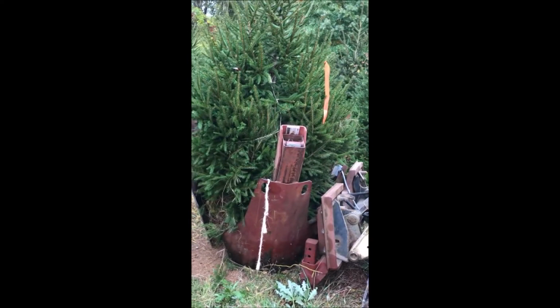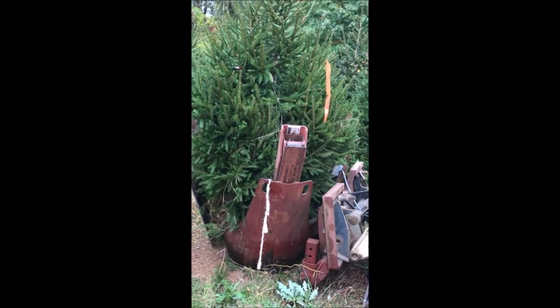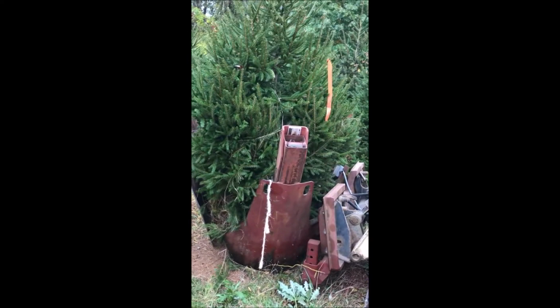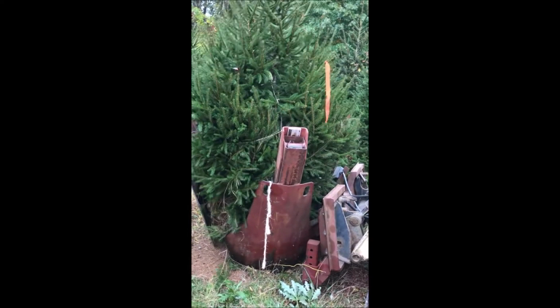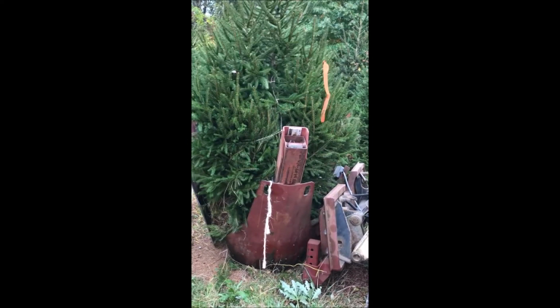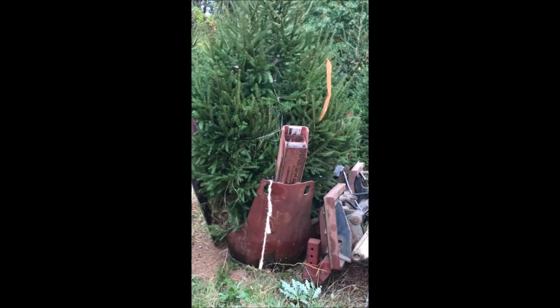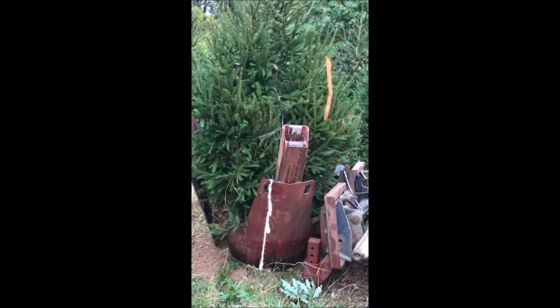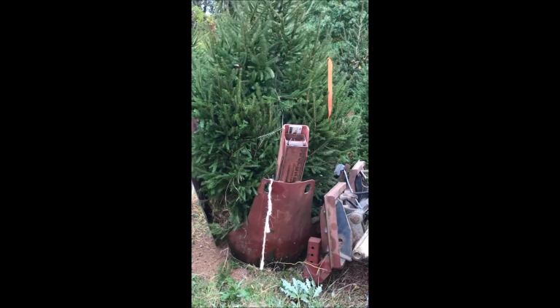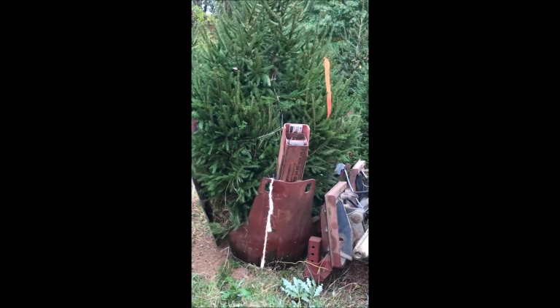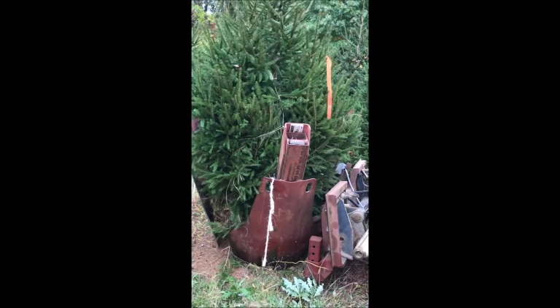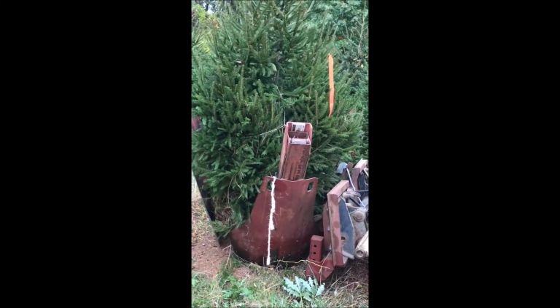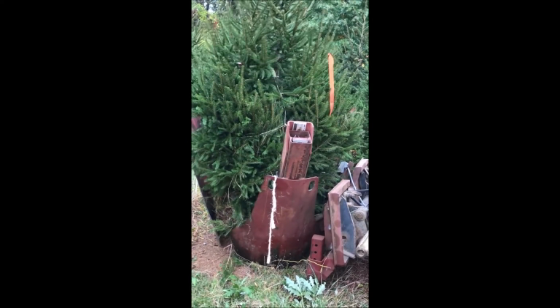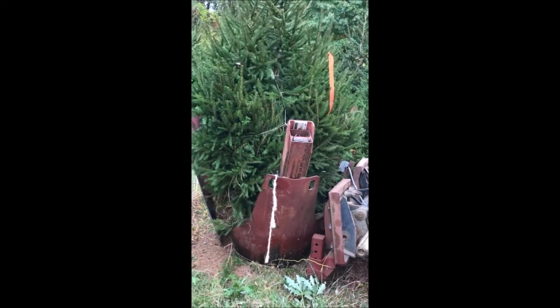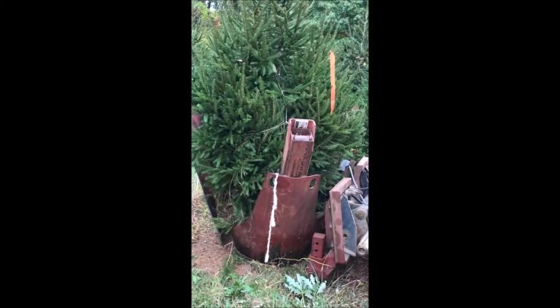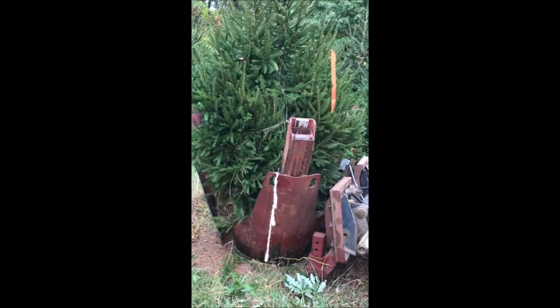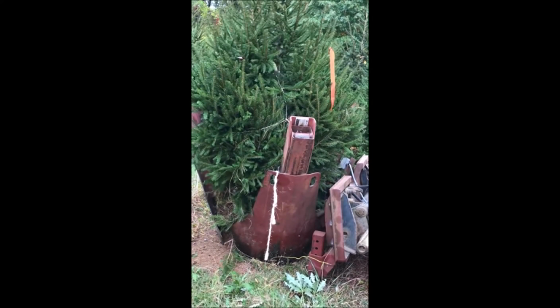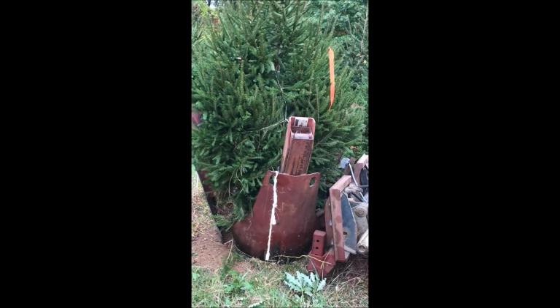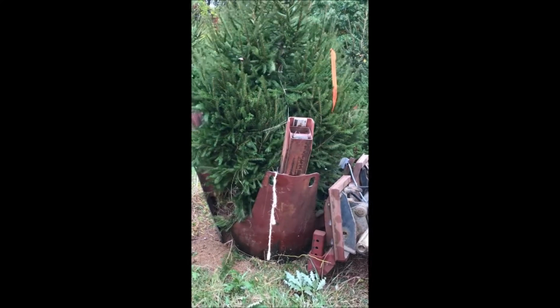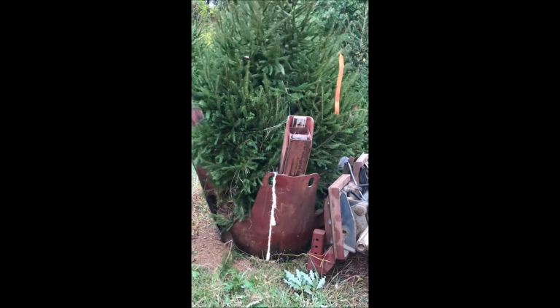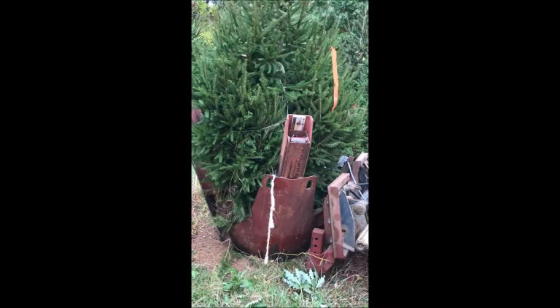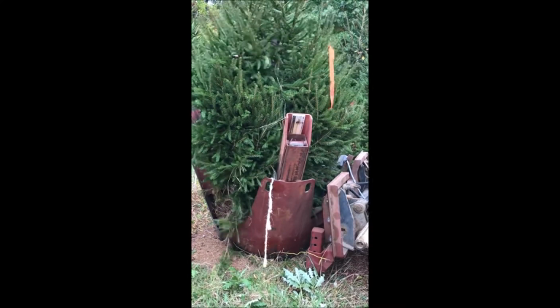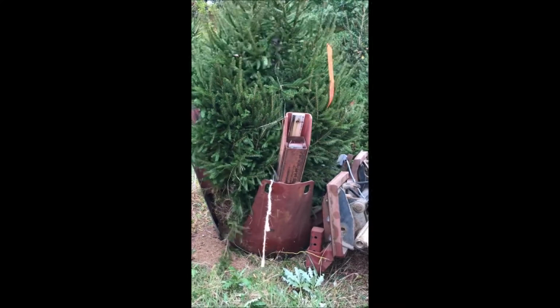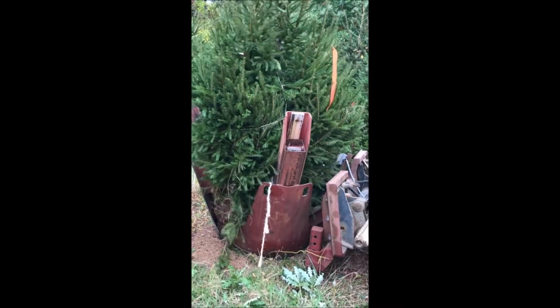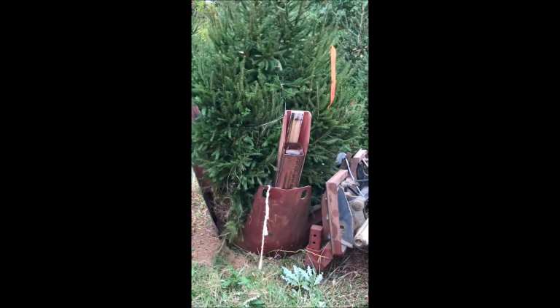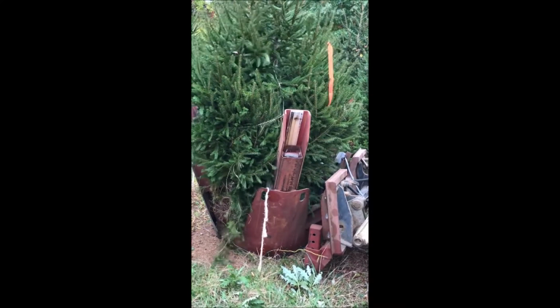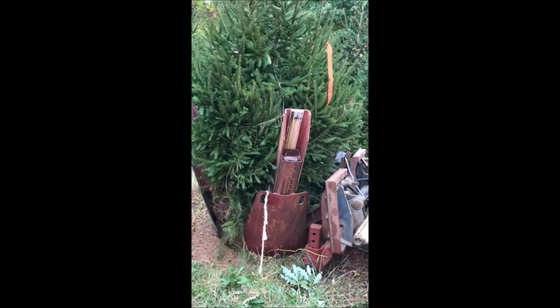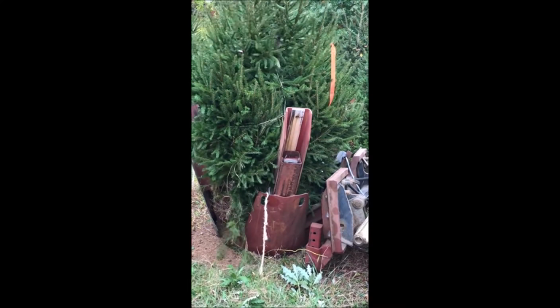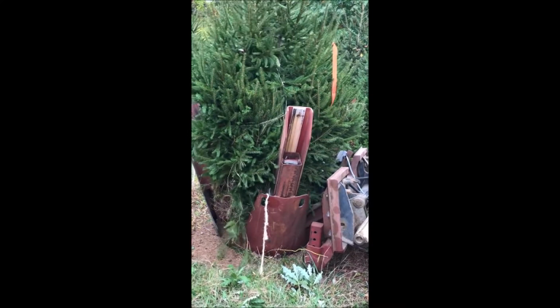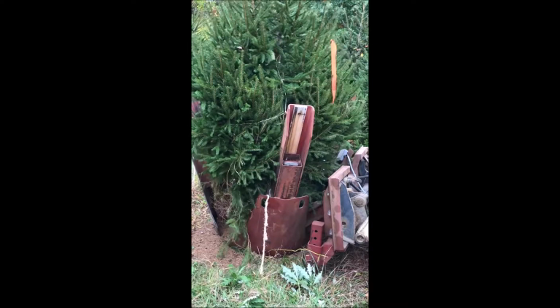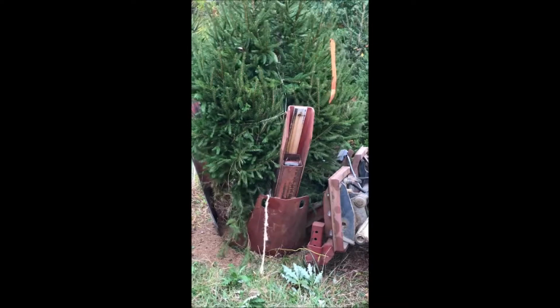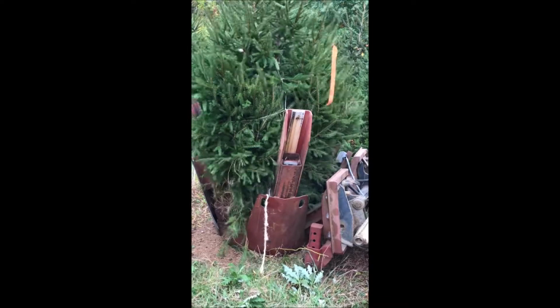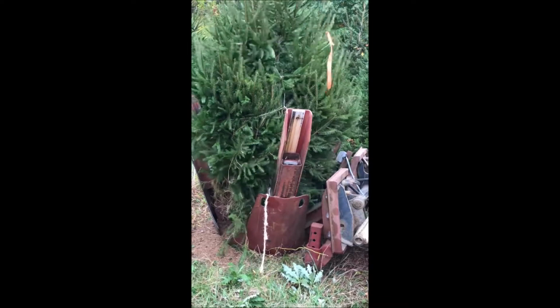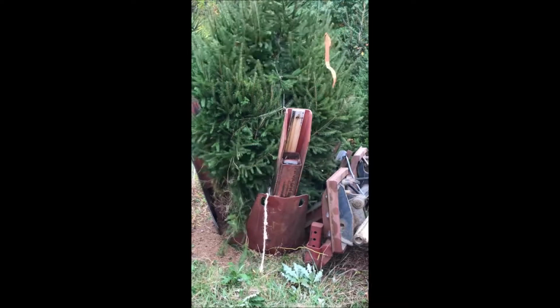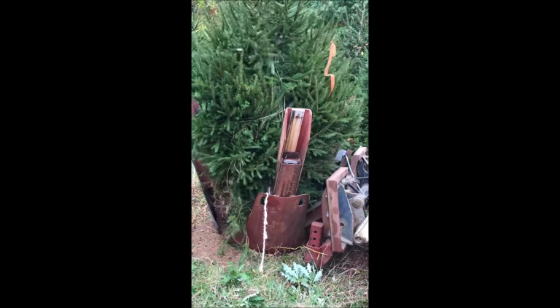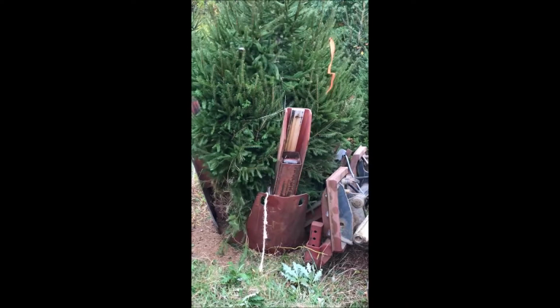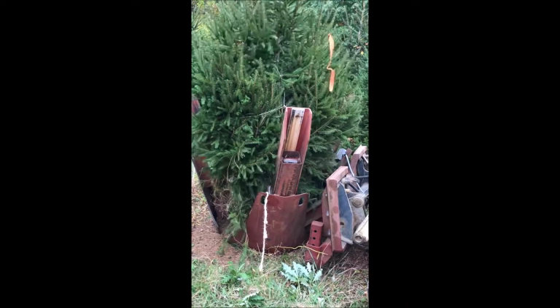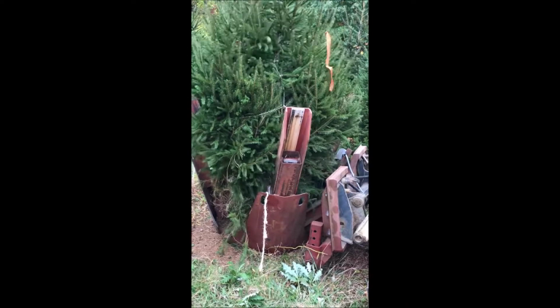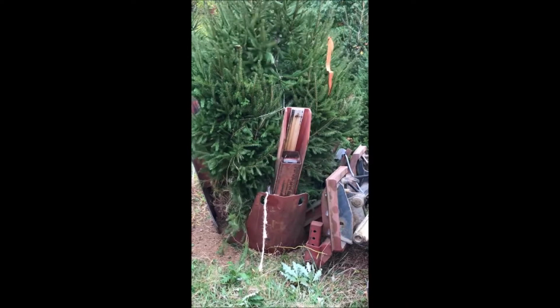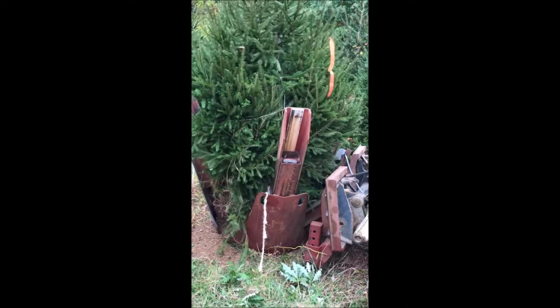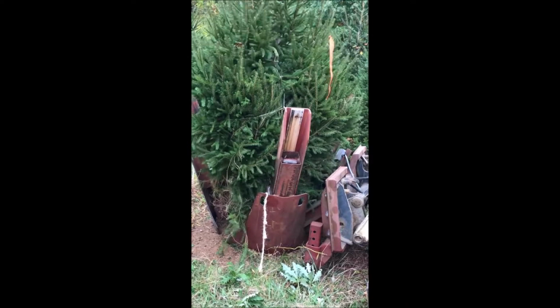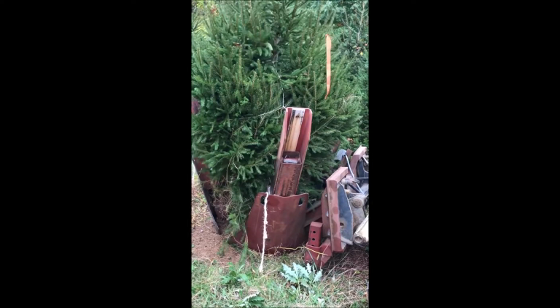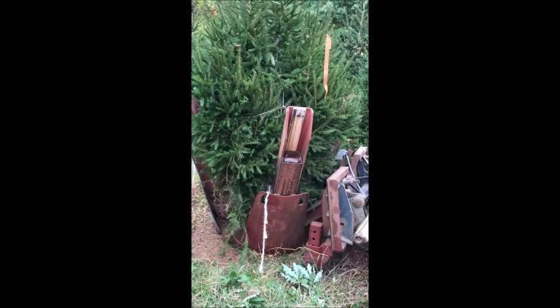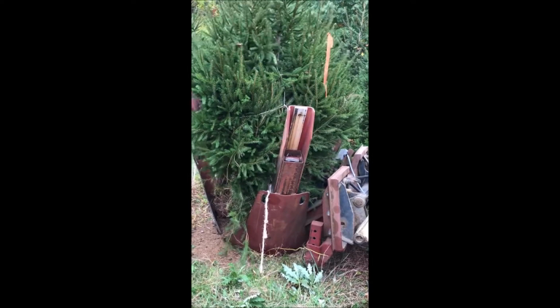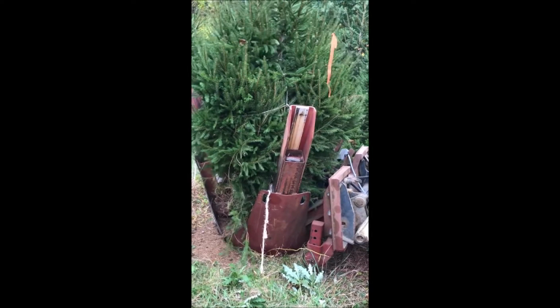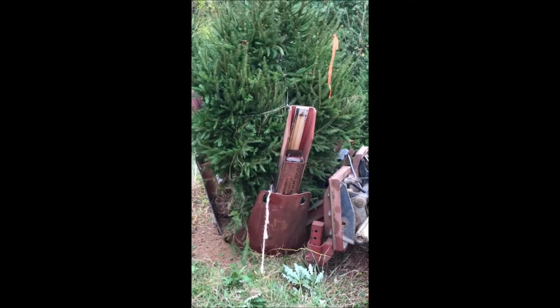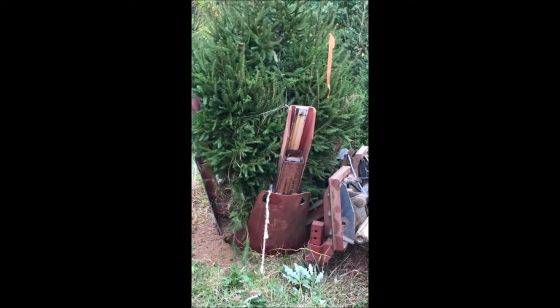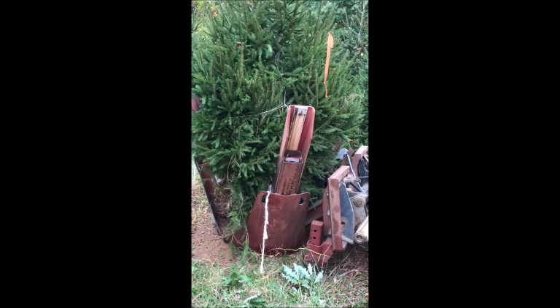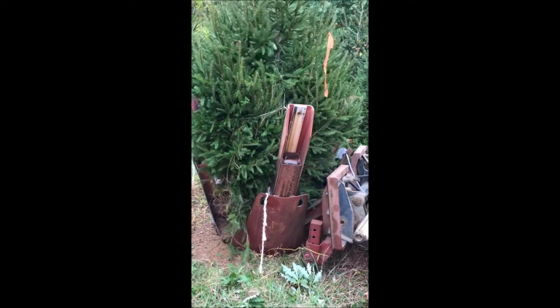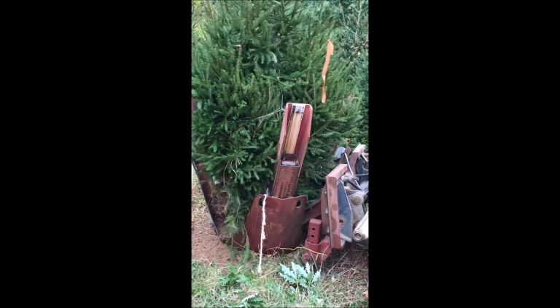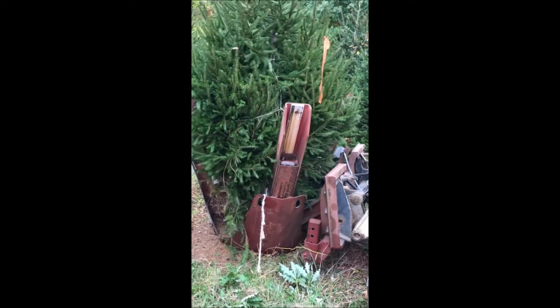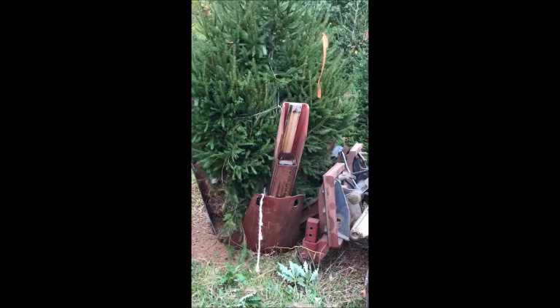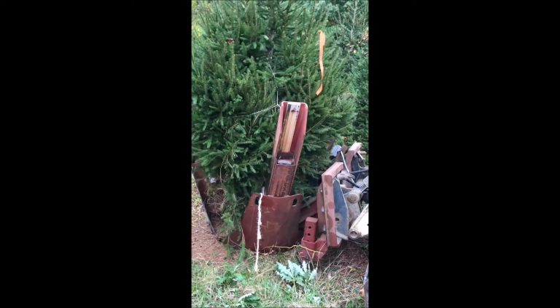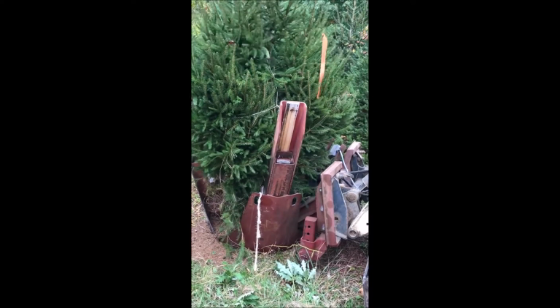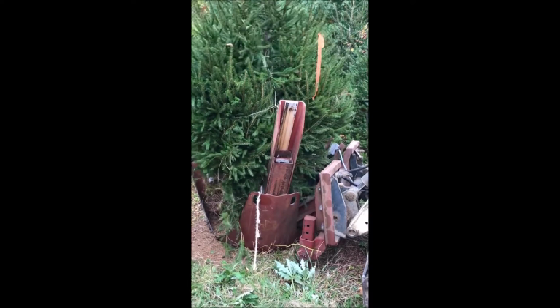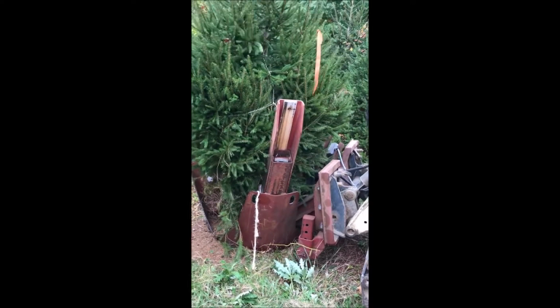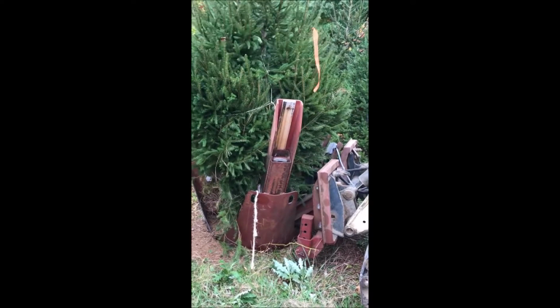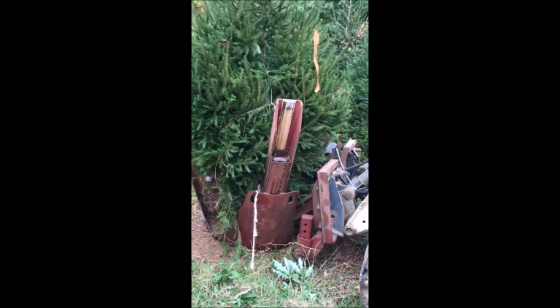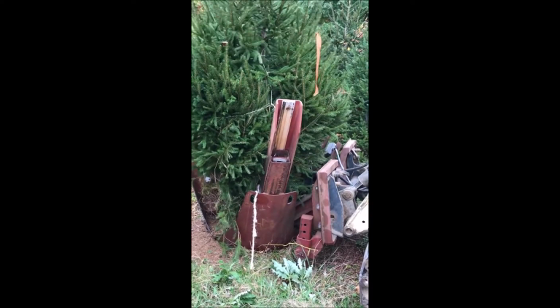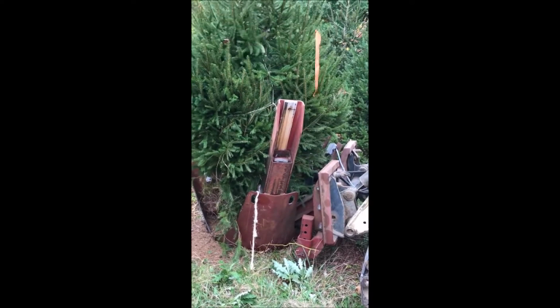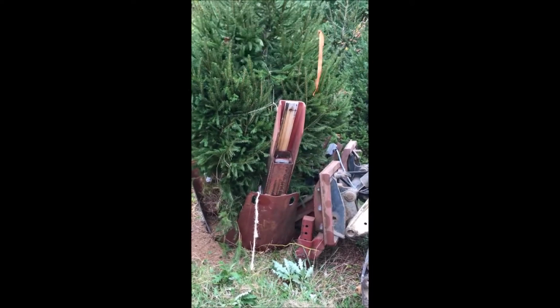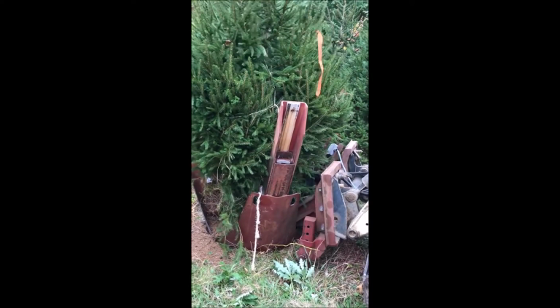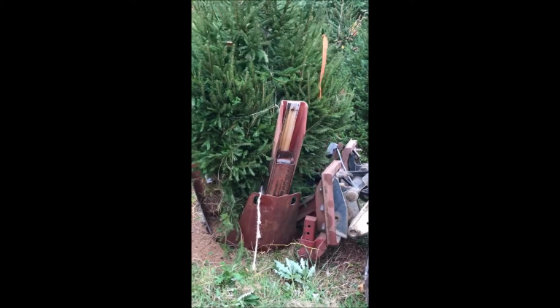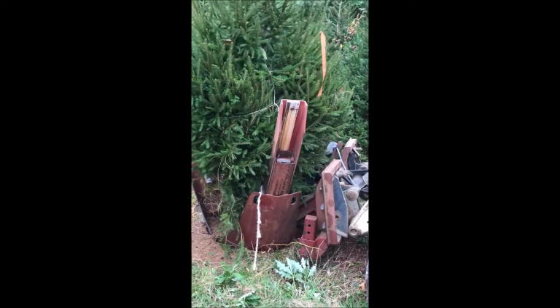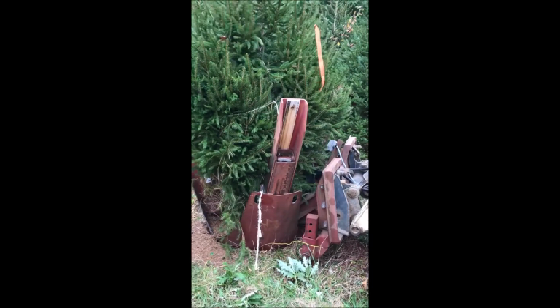We have quite a few trees that we dig in a day. So if you need trees, we have them. Just give us a call: 215-651-8329.